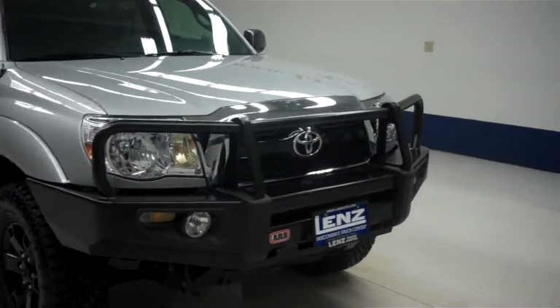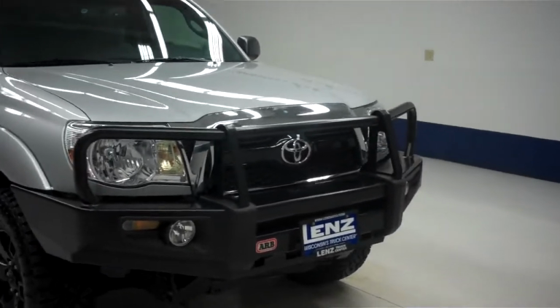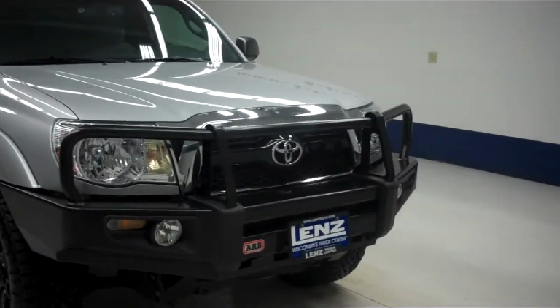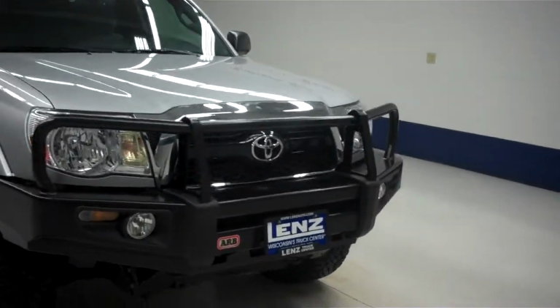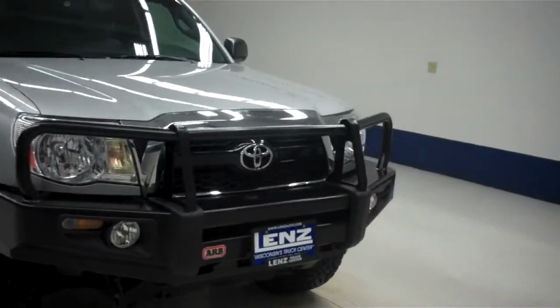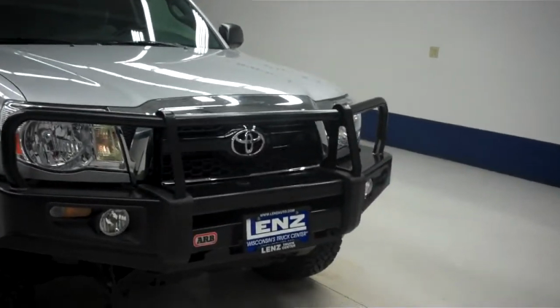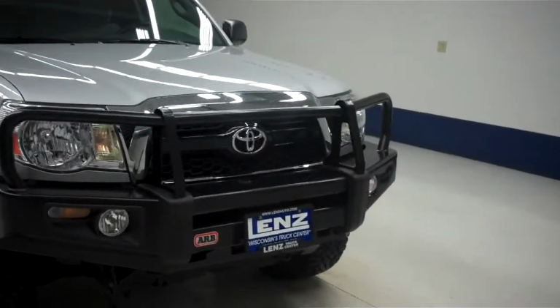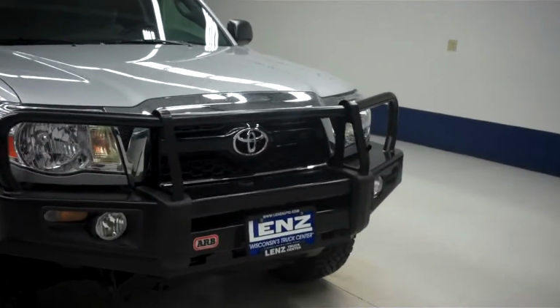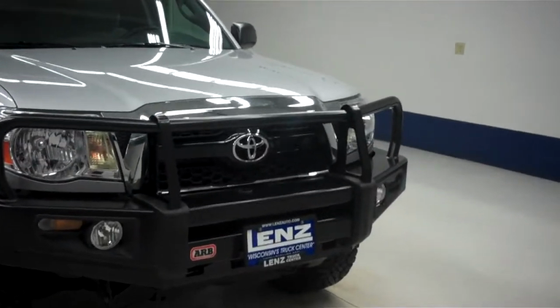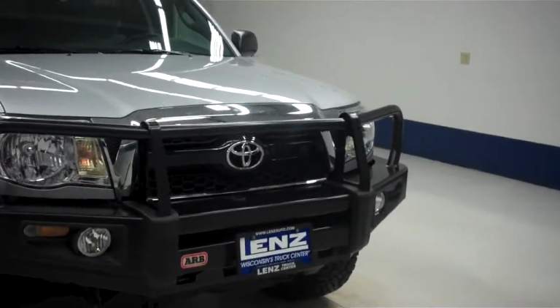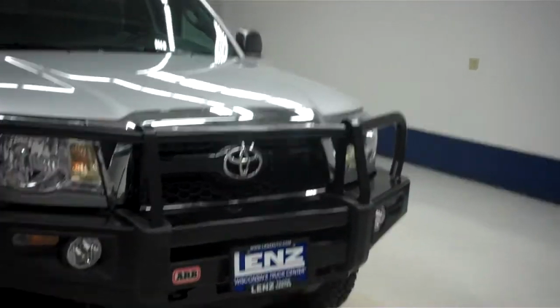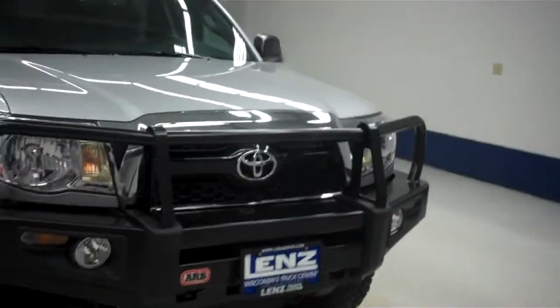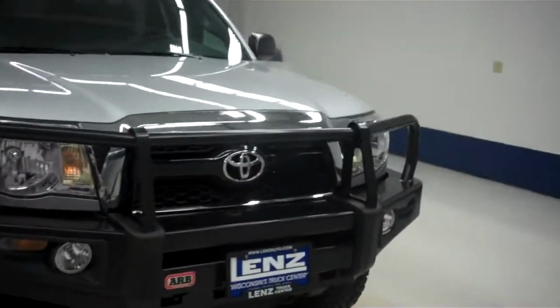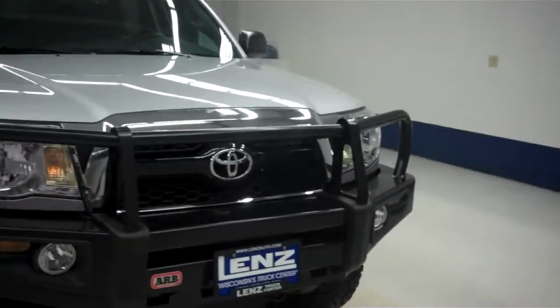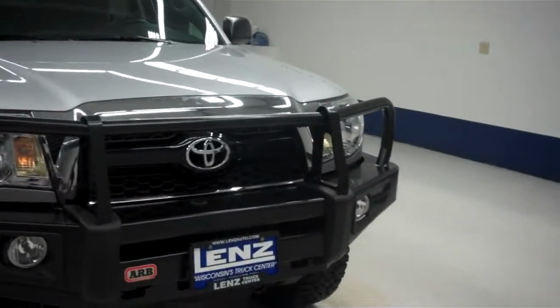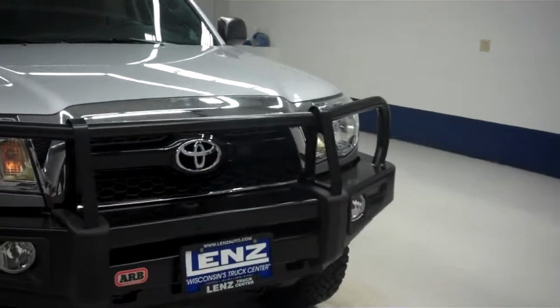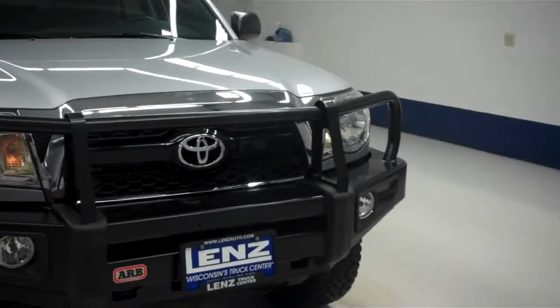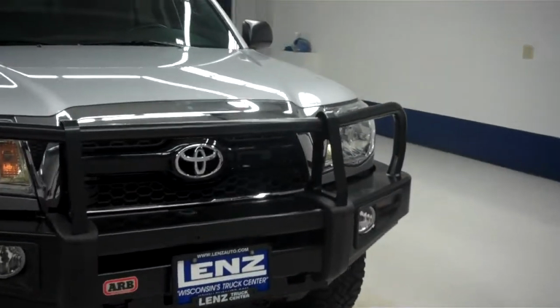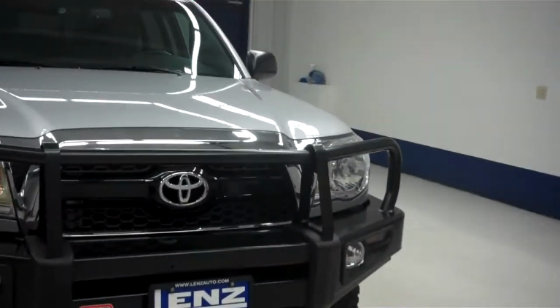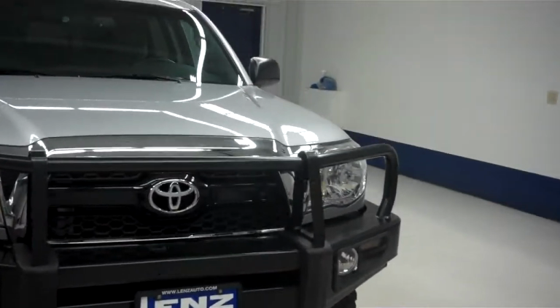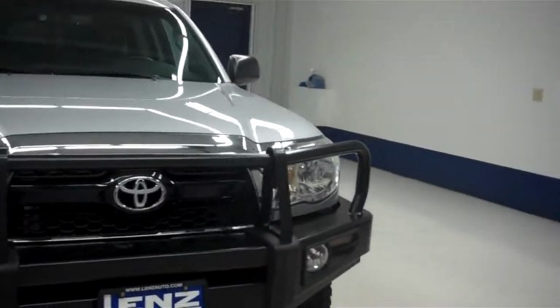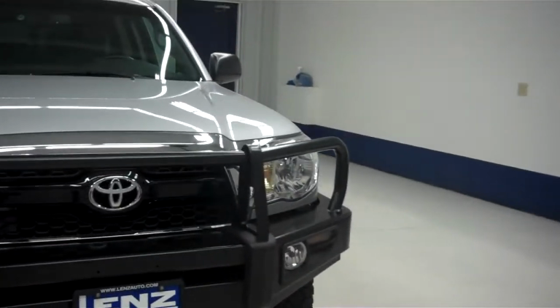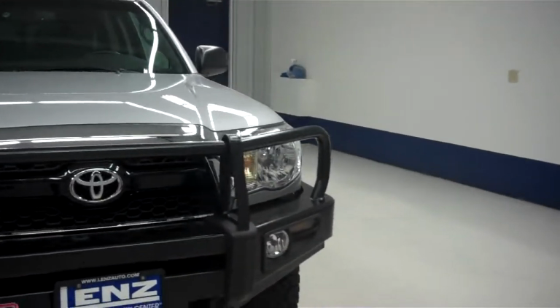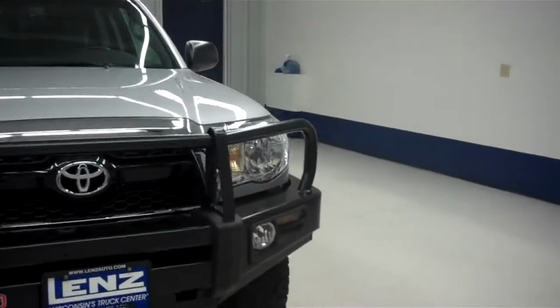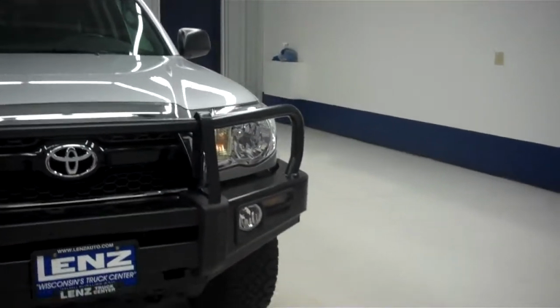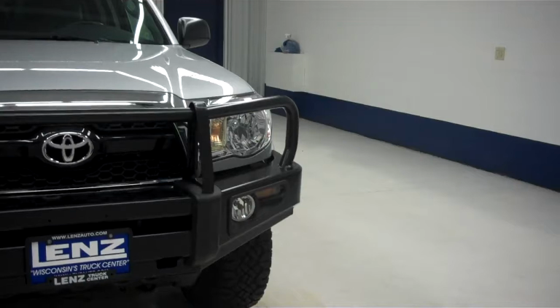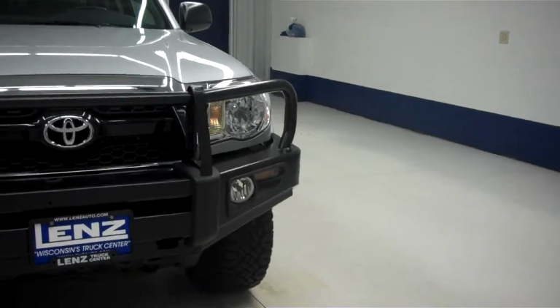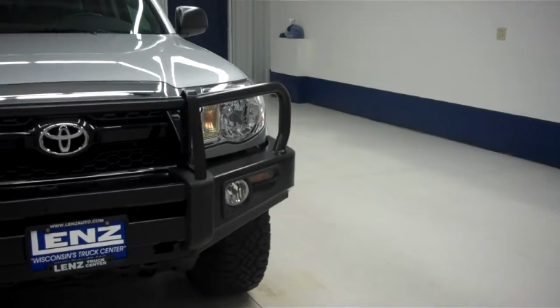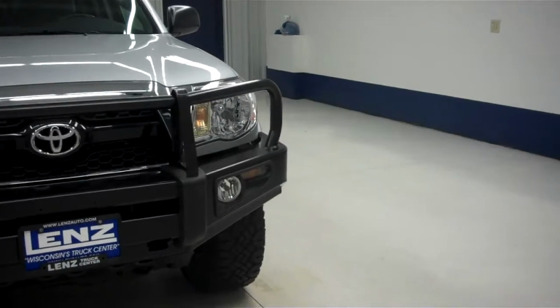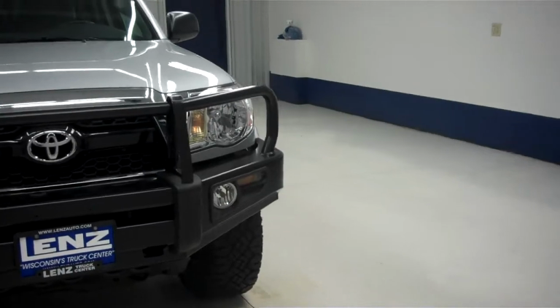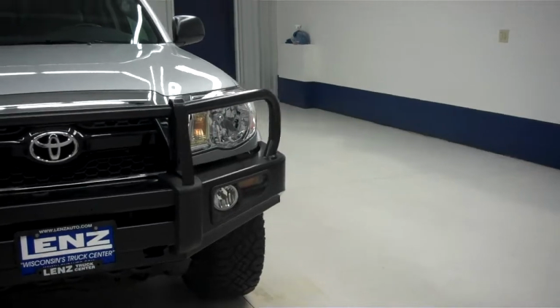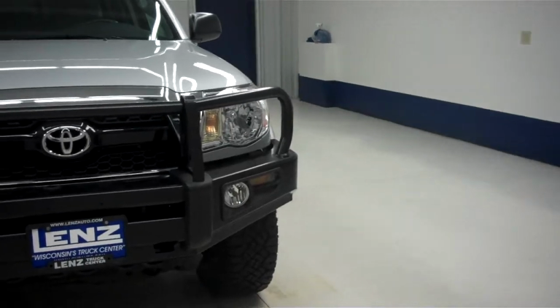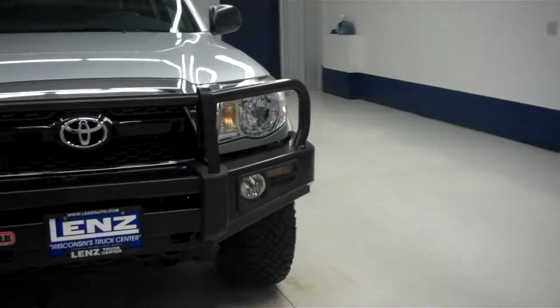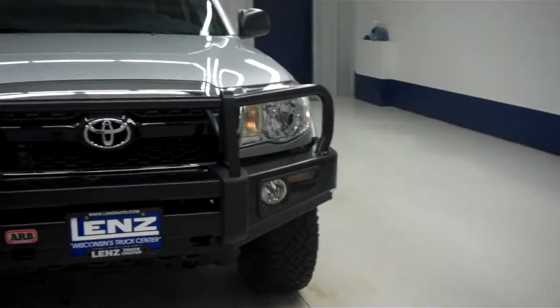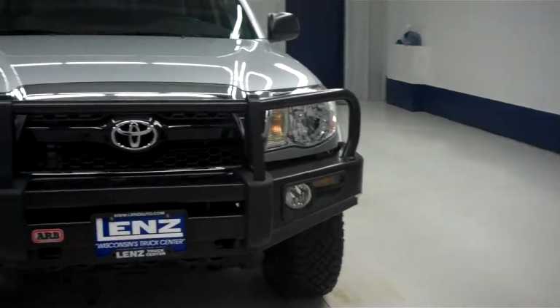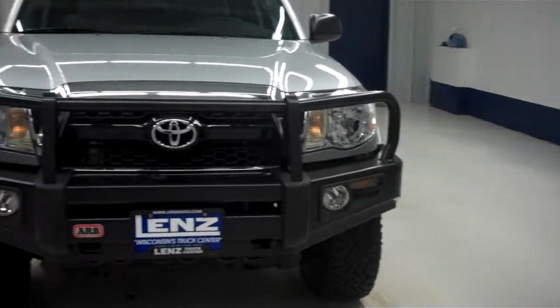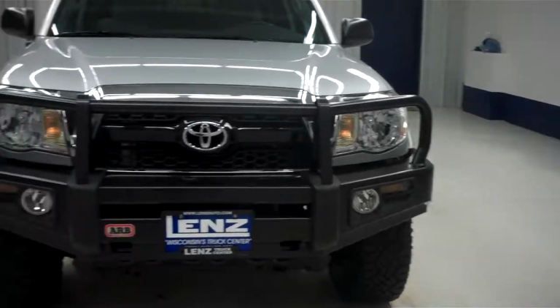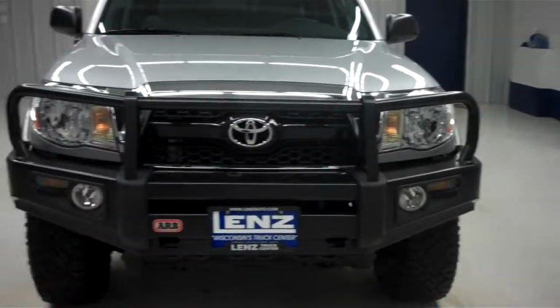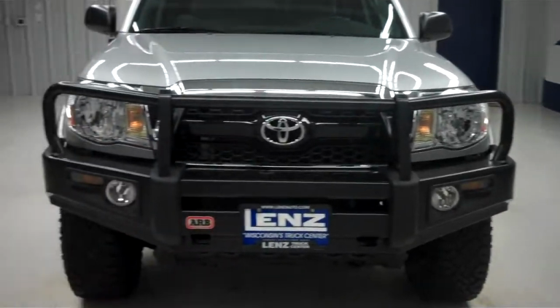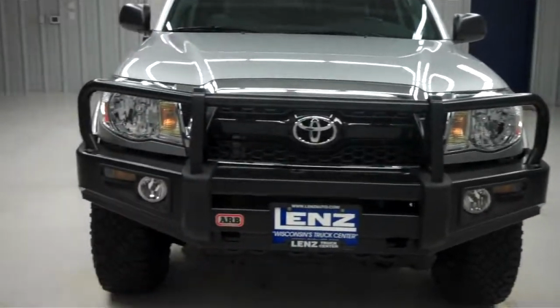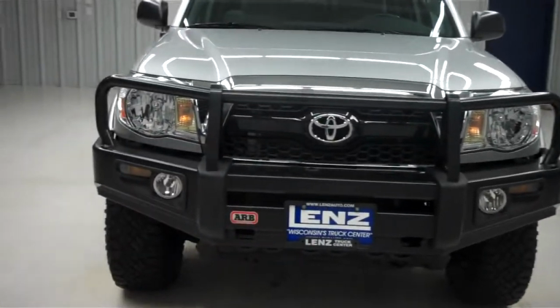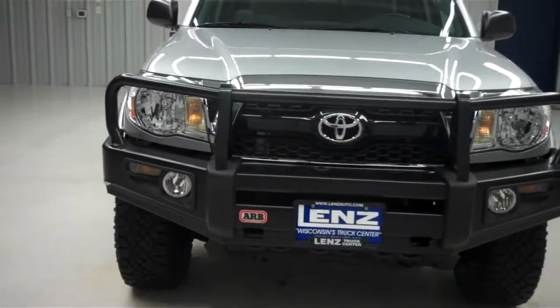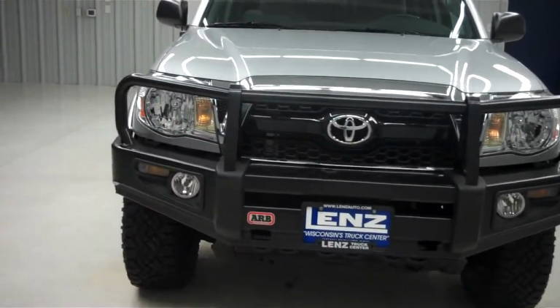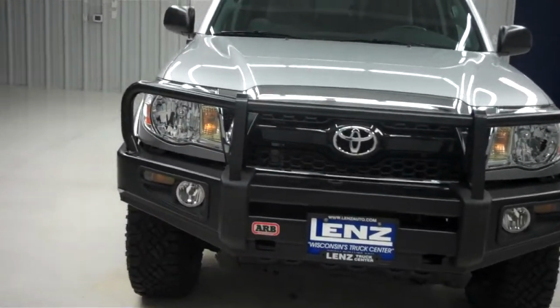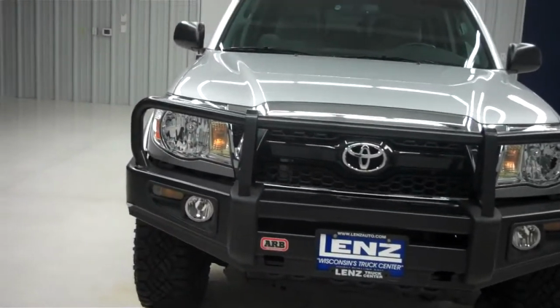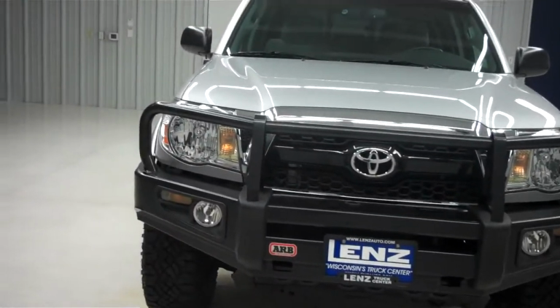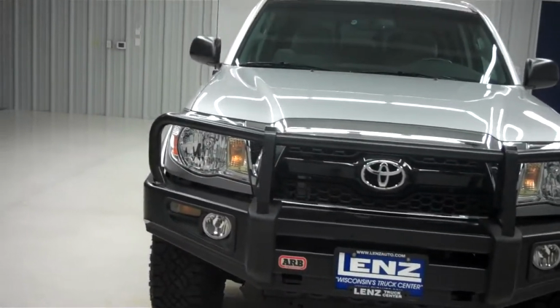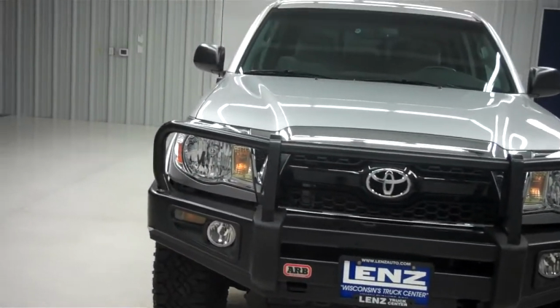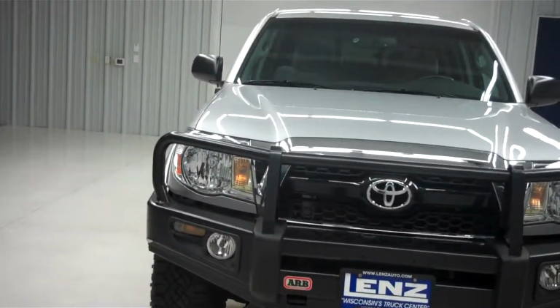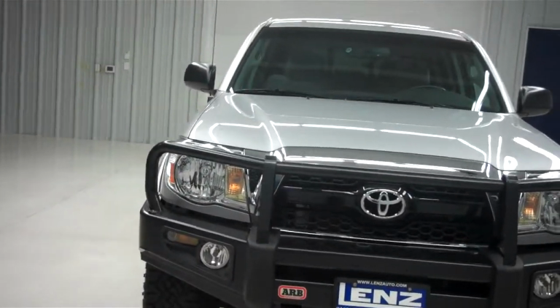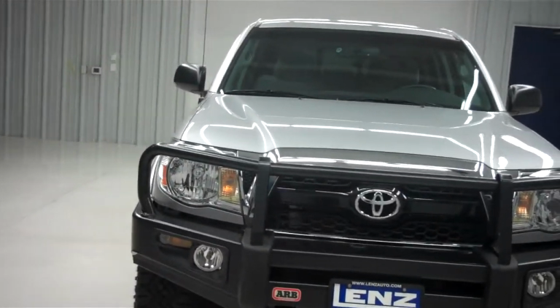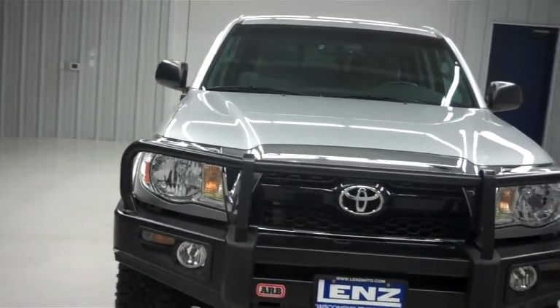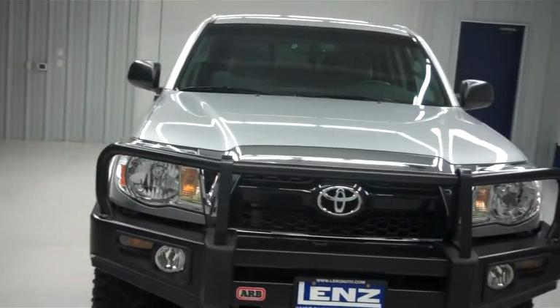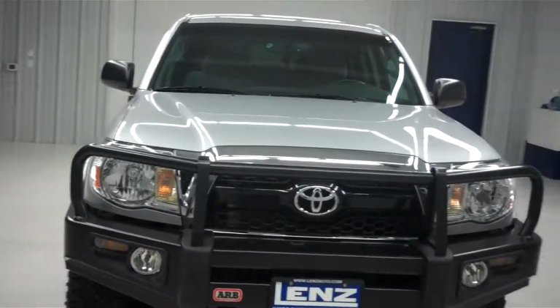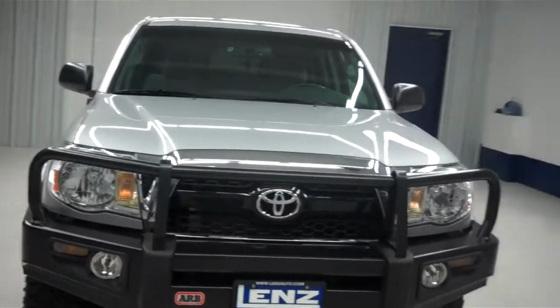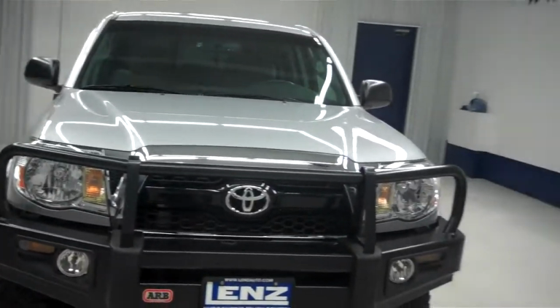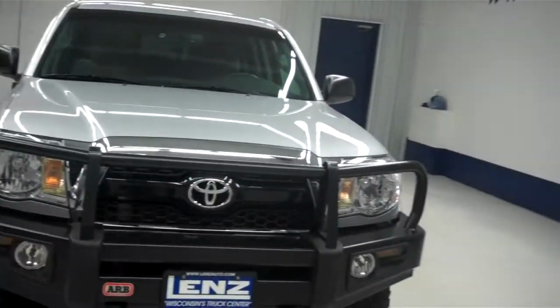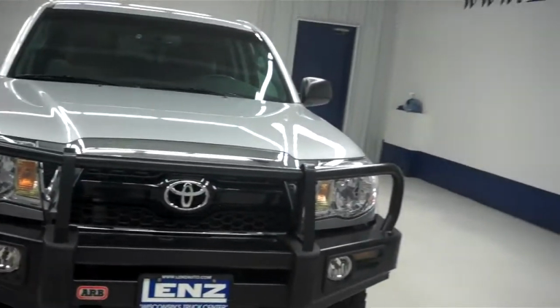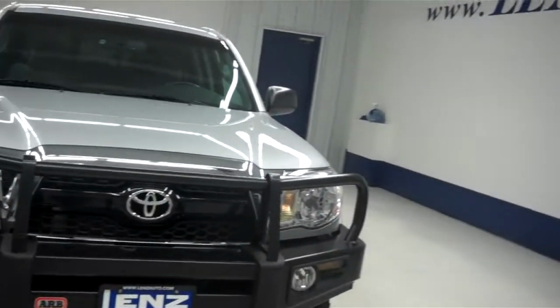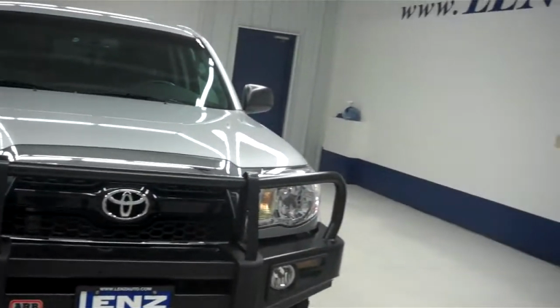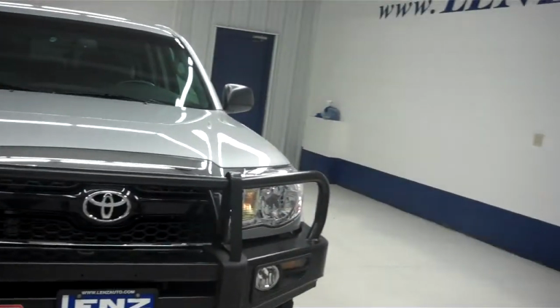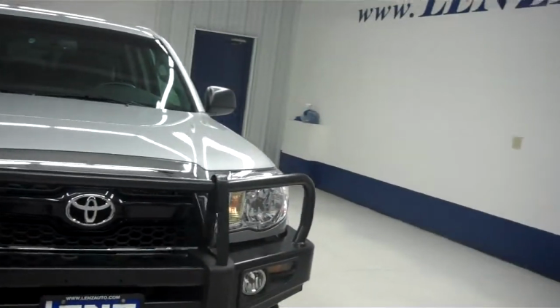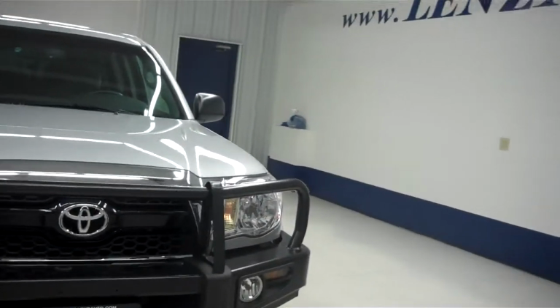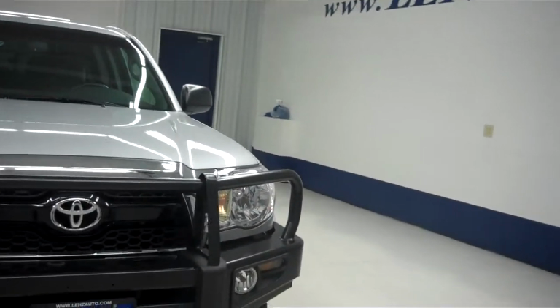As you can see, the front of this vehicle is very clean, with a very nice aftermarket ARB front bumper as well as a brush guard built into that front bumper.